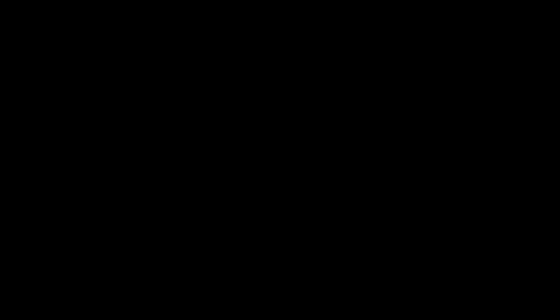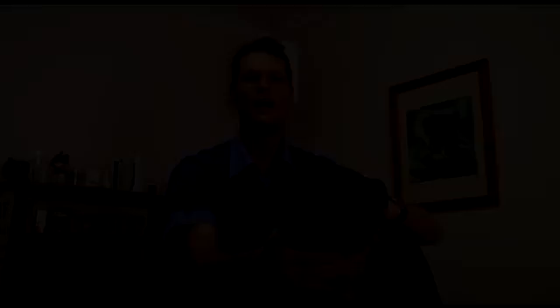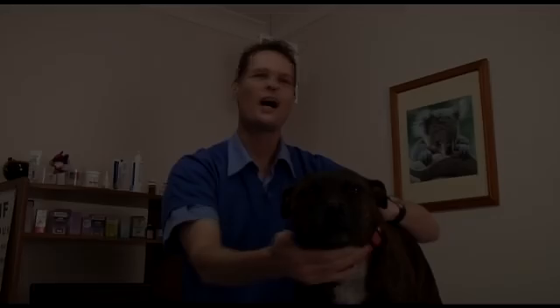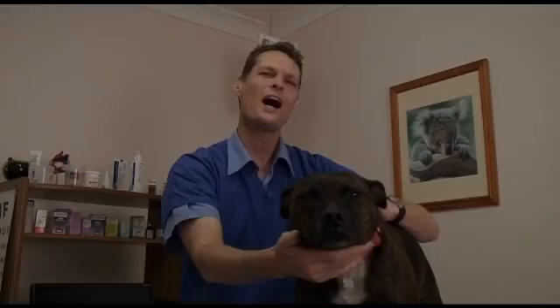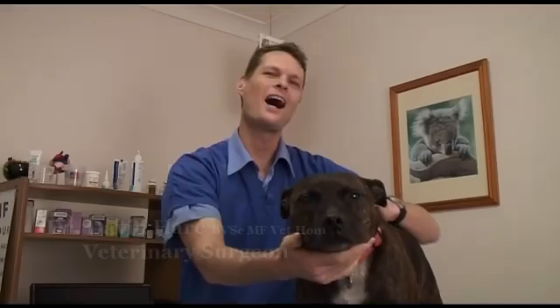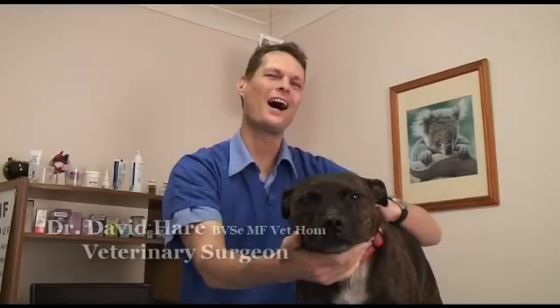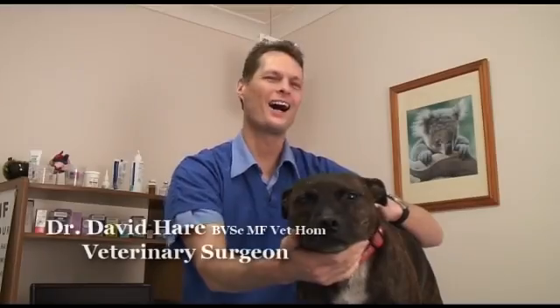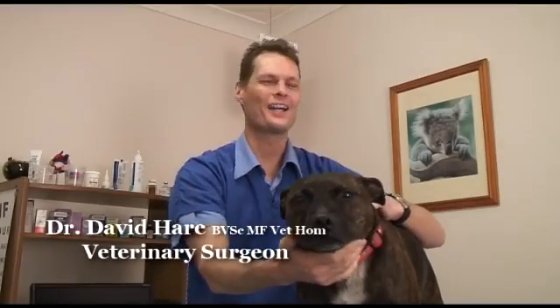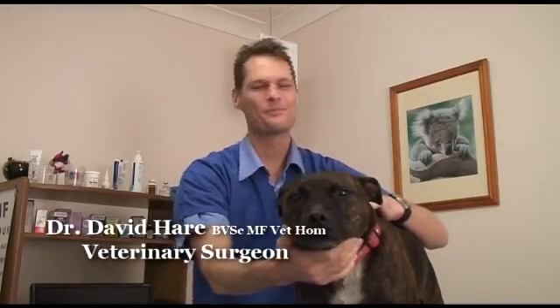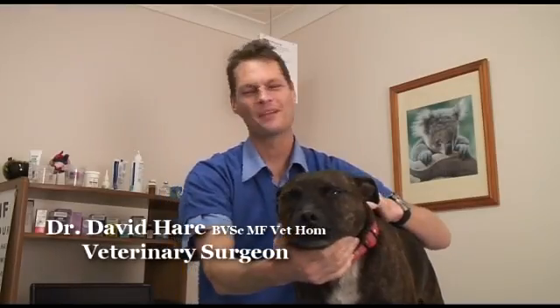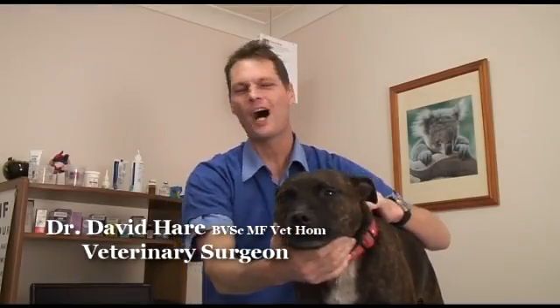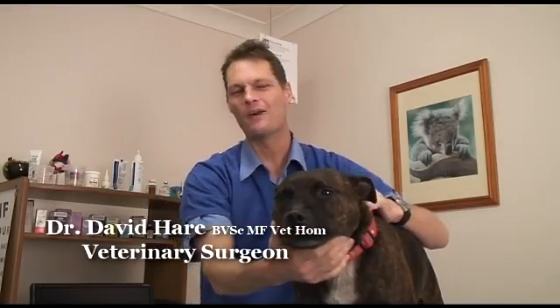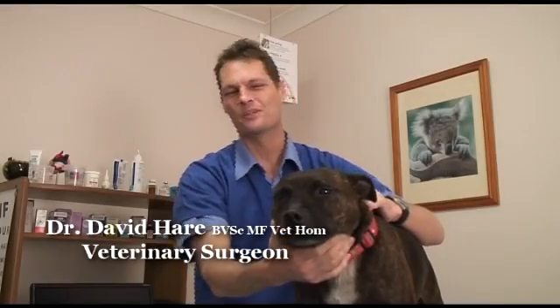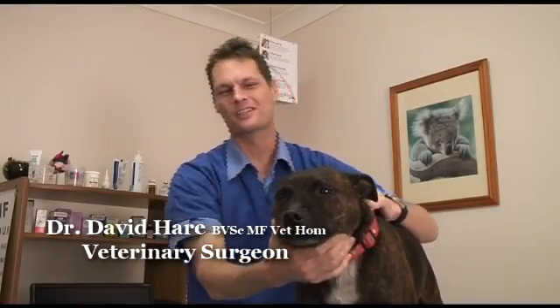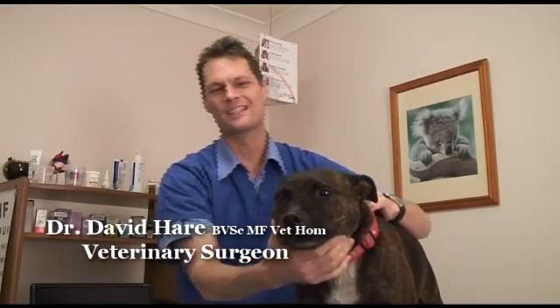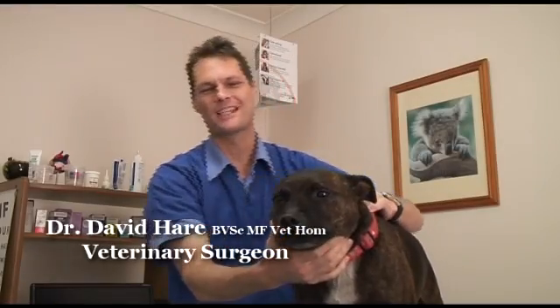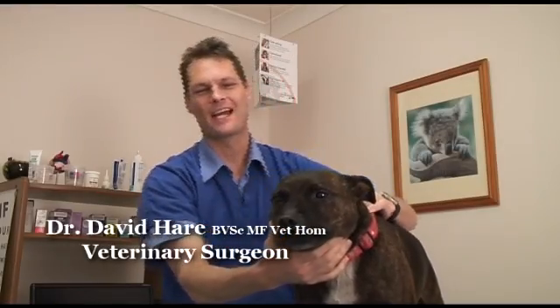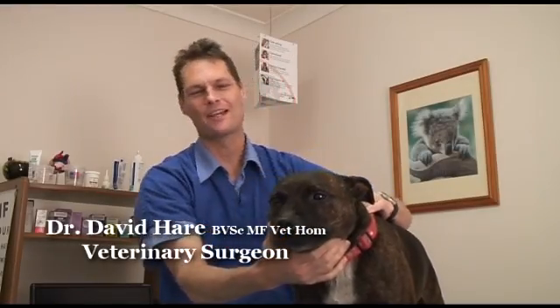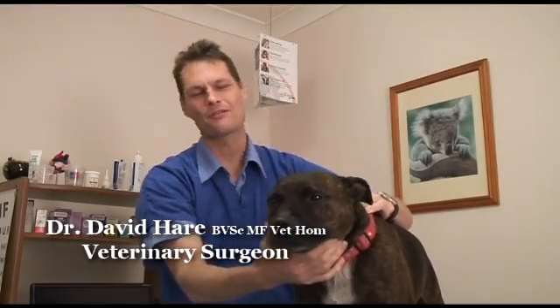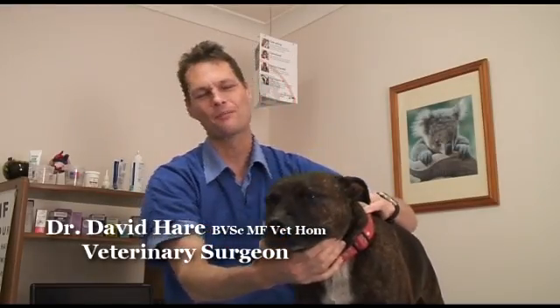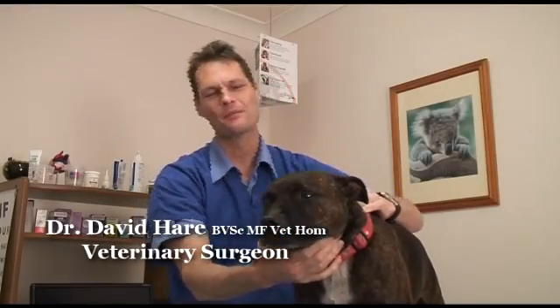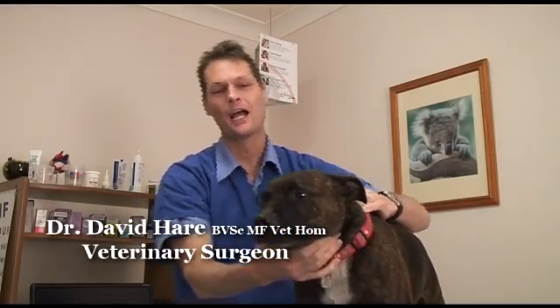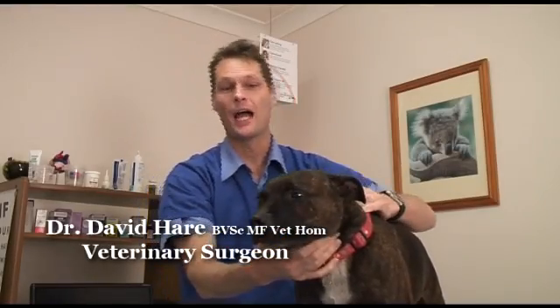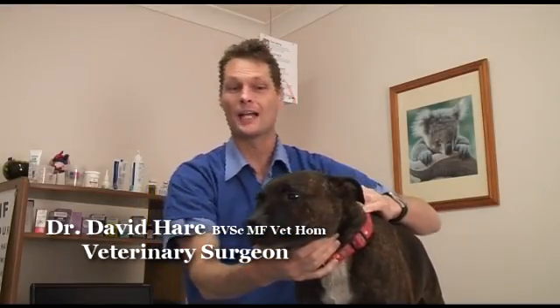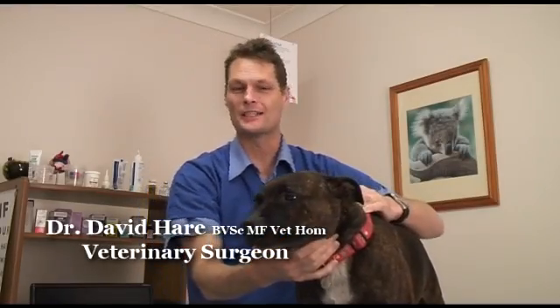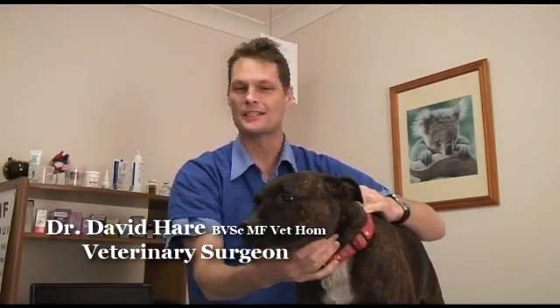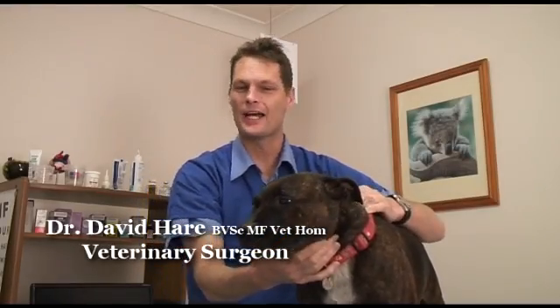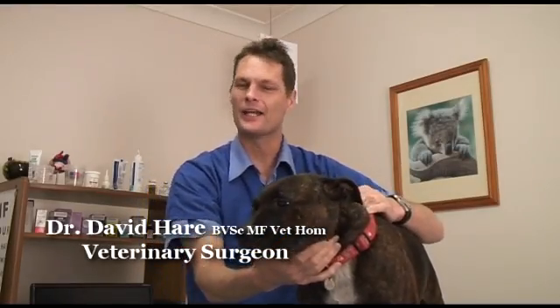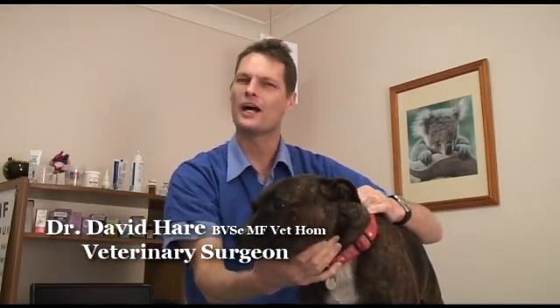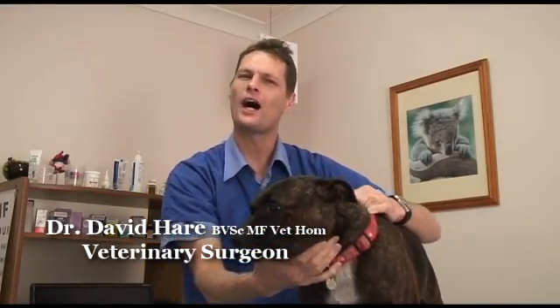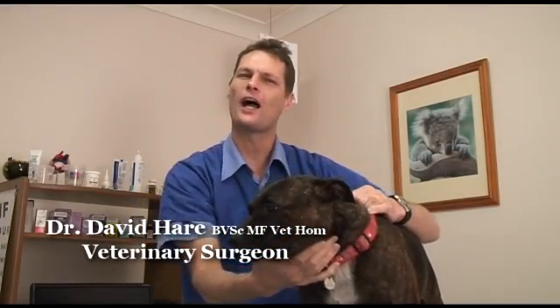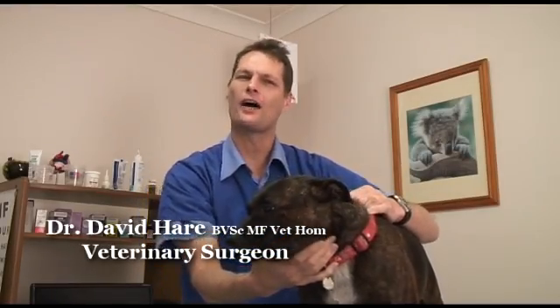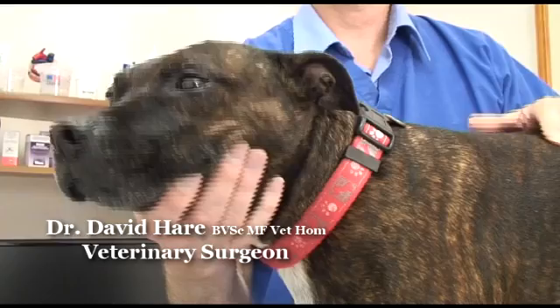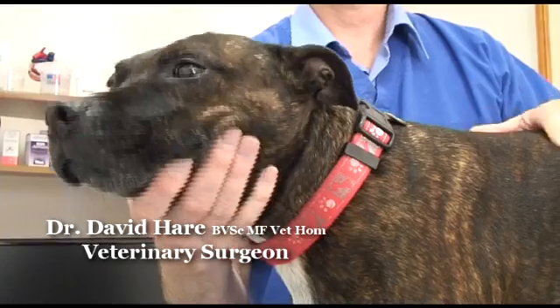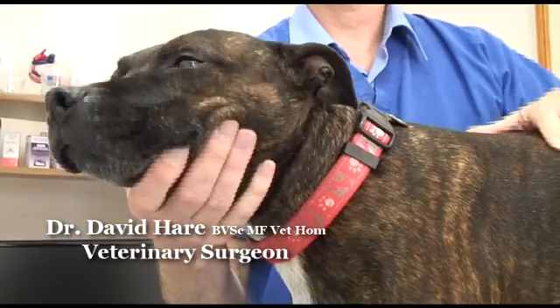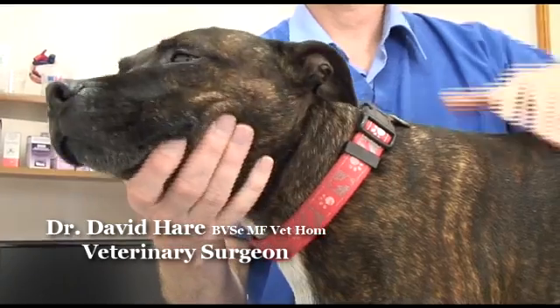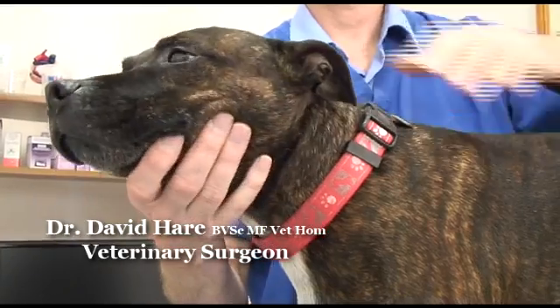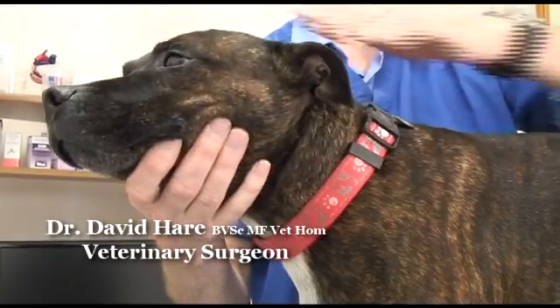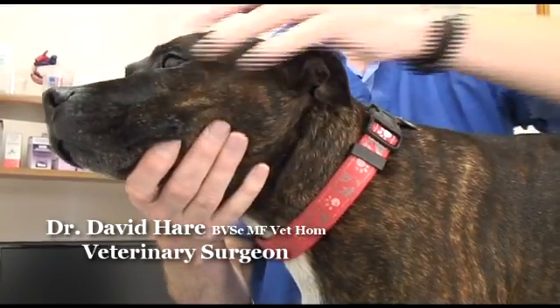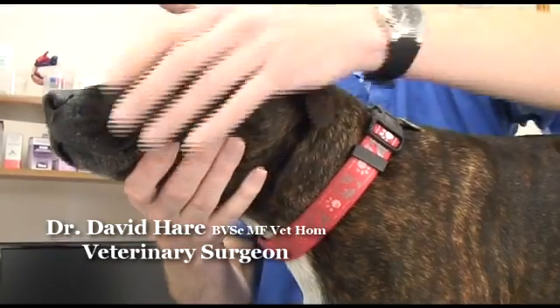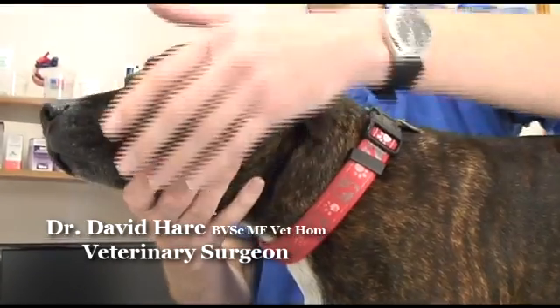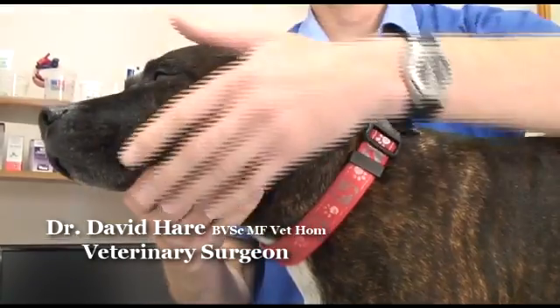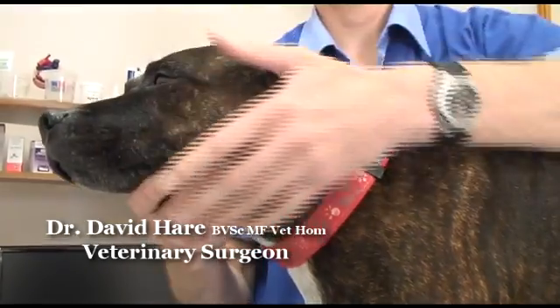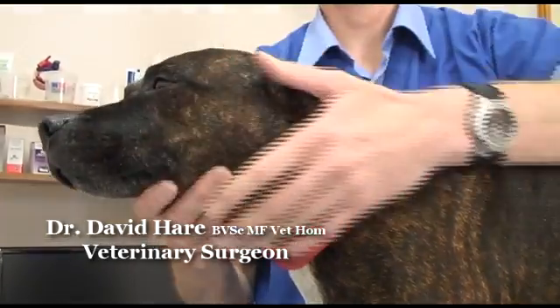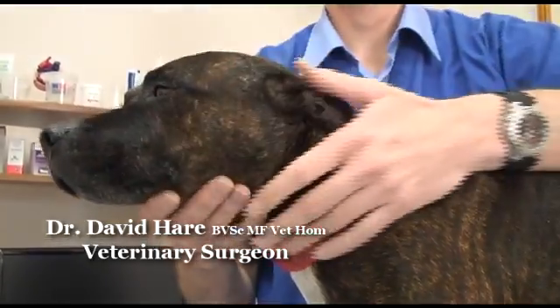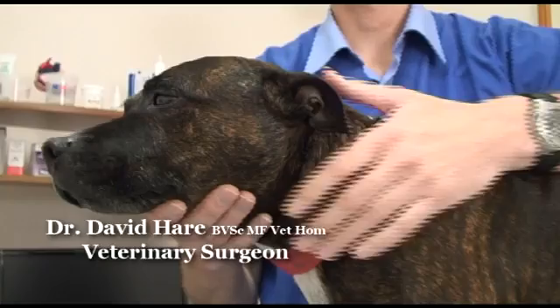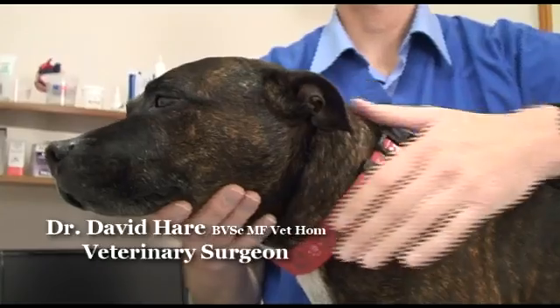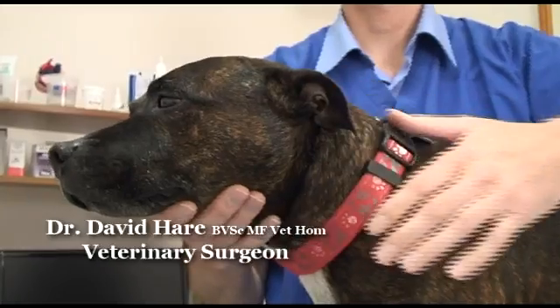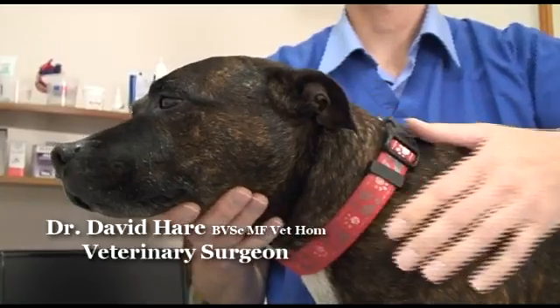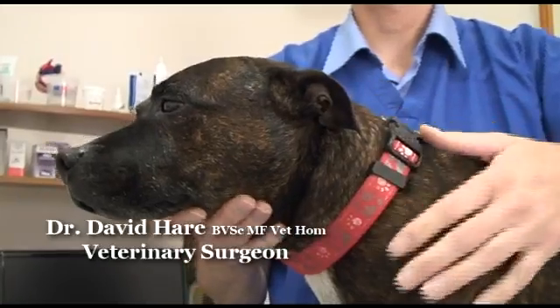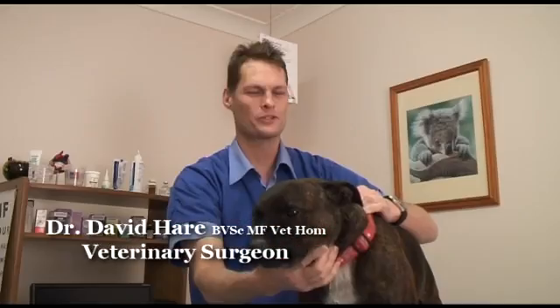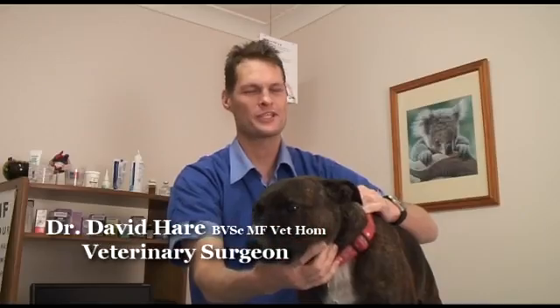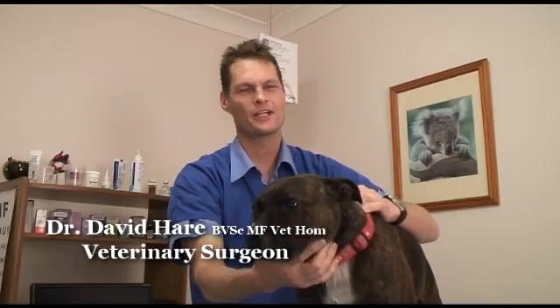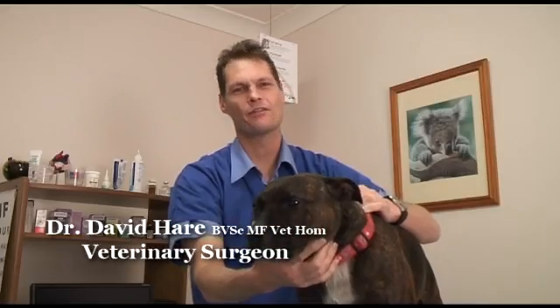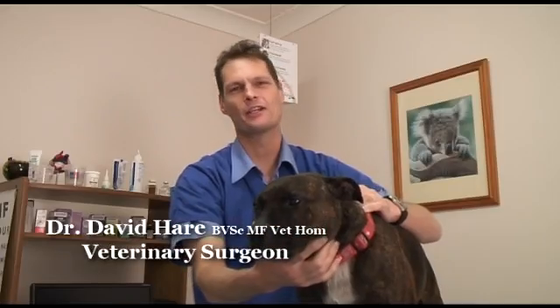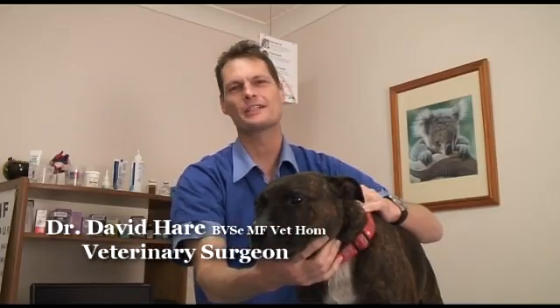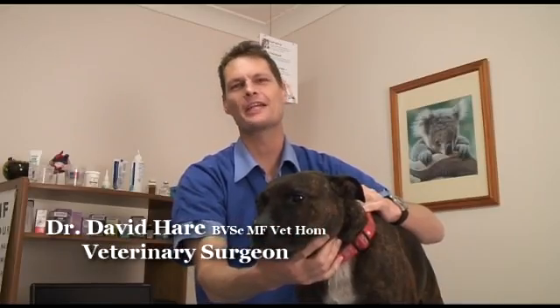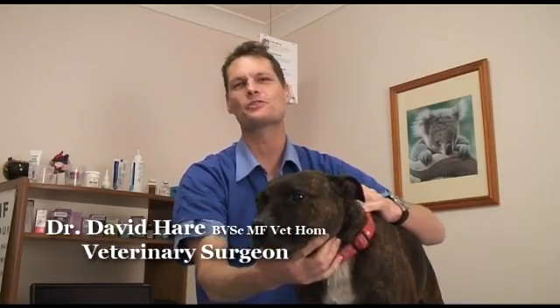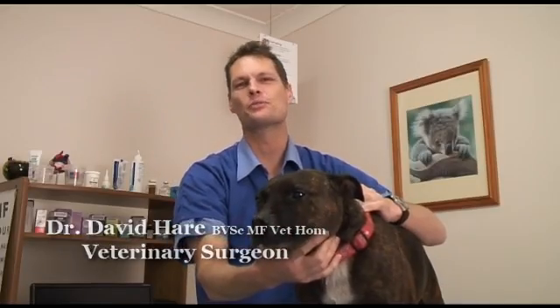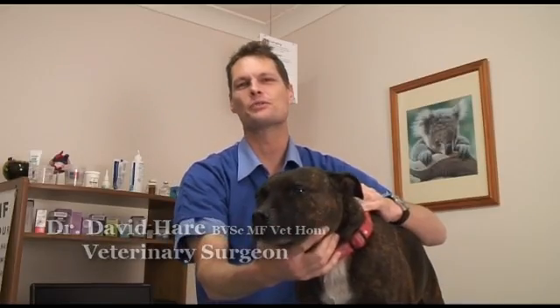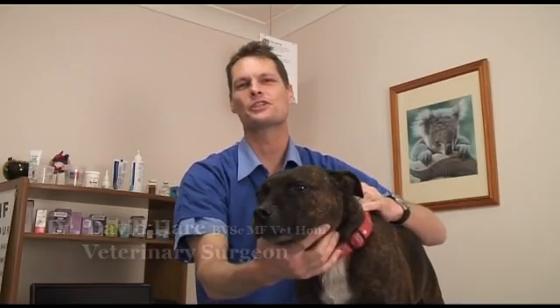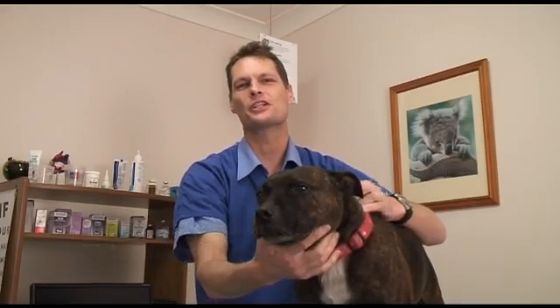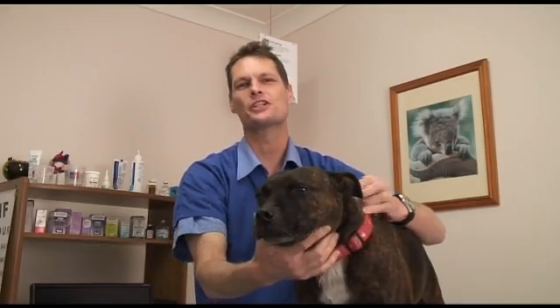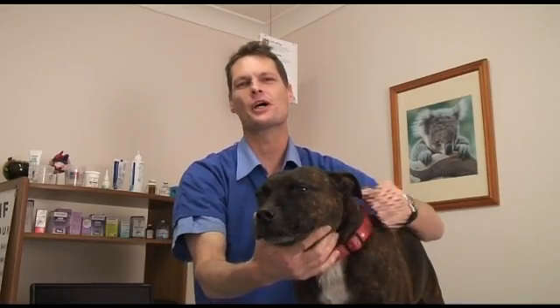Hi, I'm Dr. Dave and today I have with me CUDA. CUDA is here for a dental procedure.